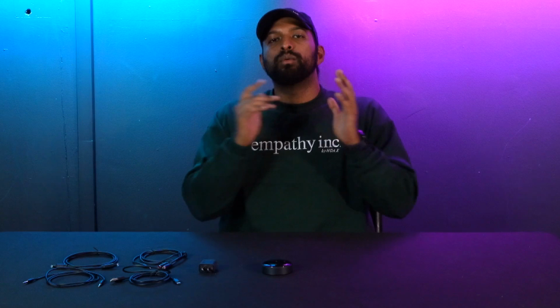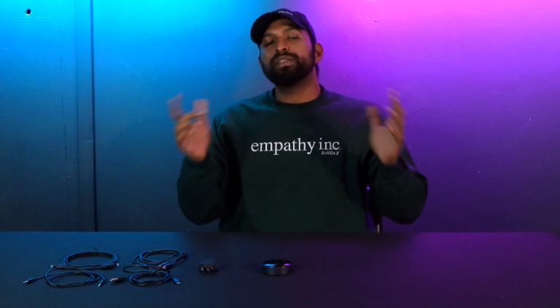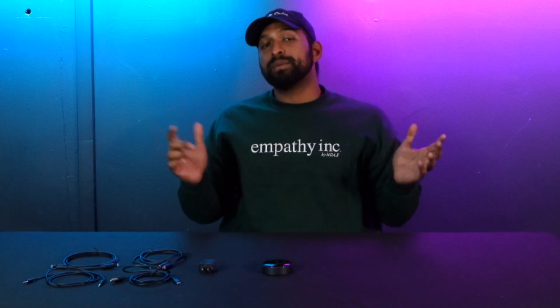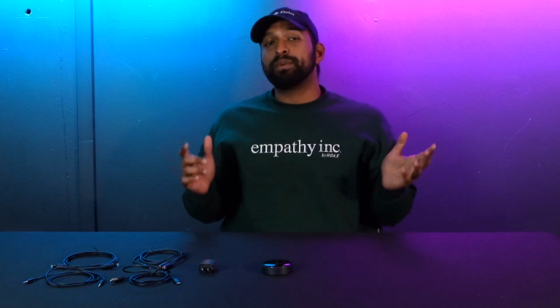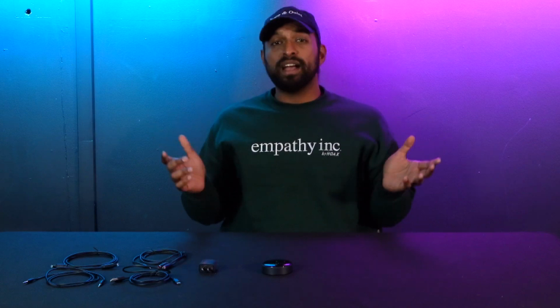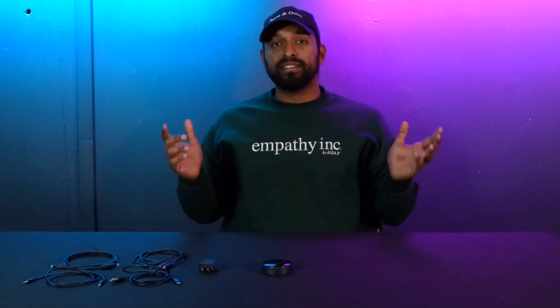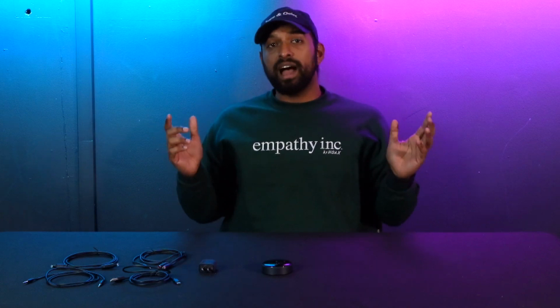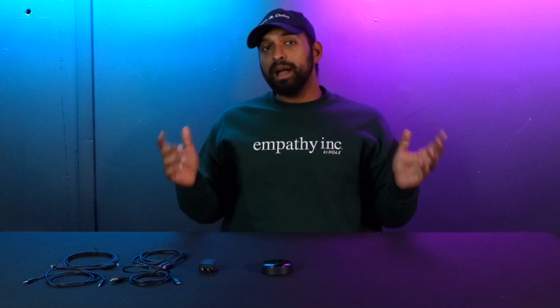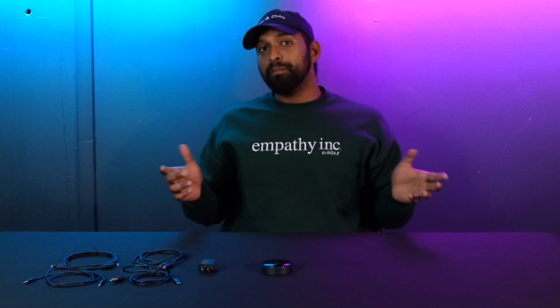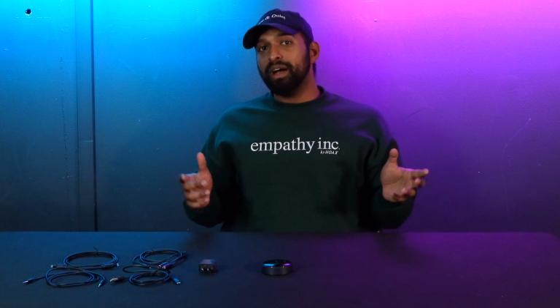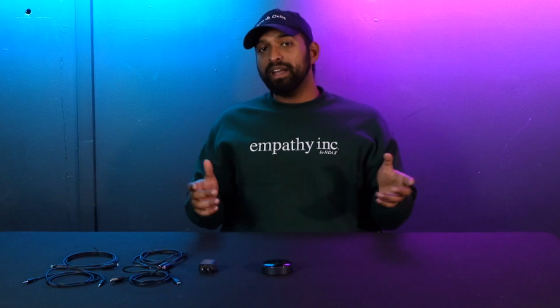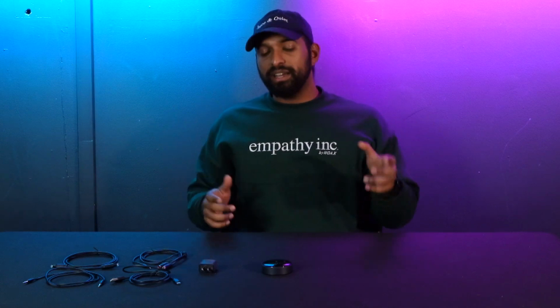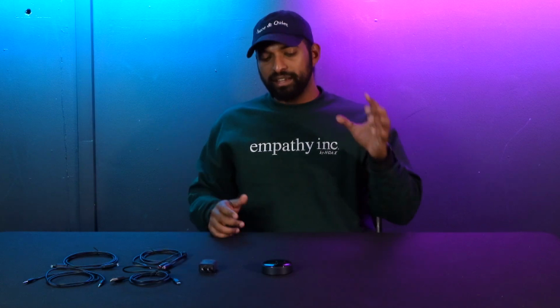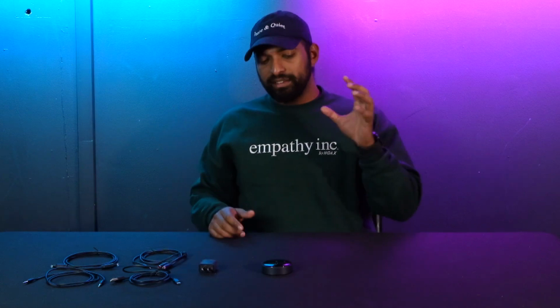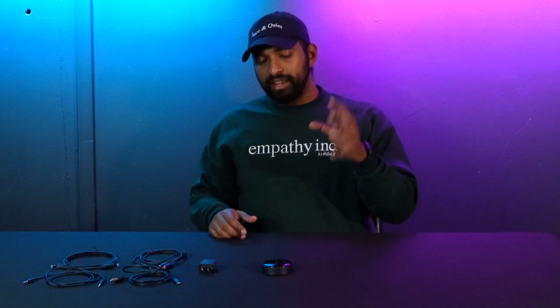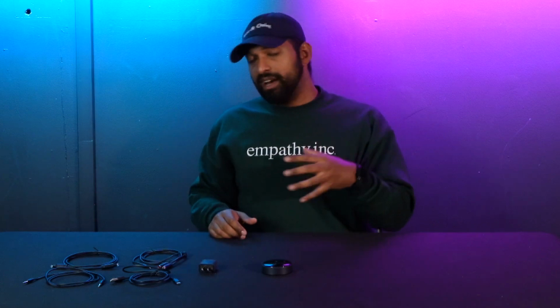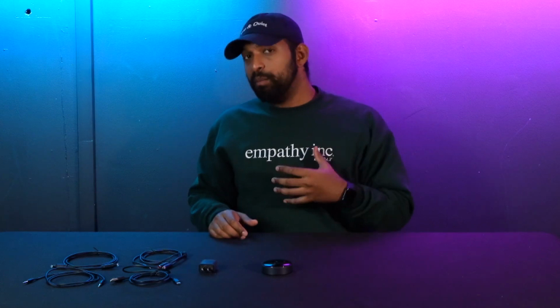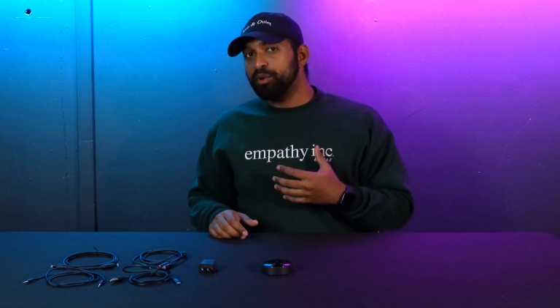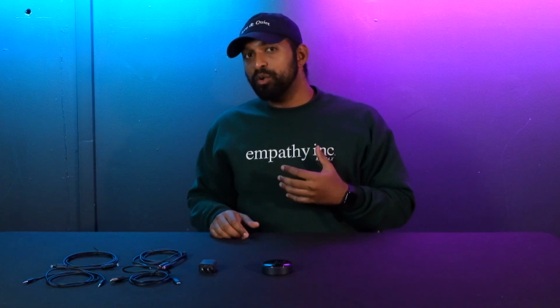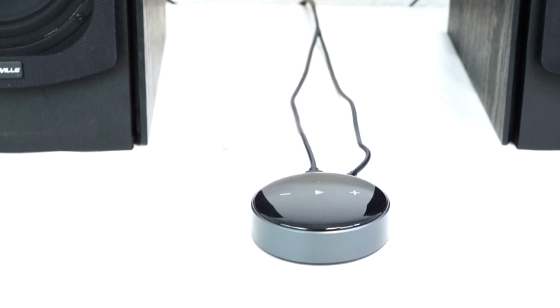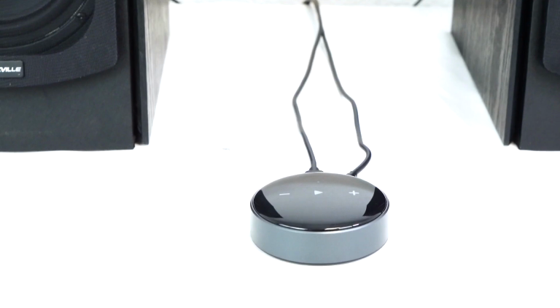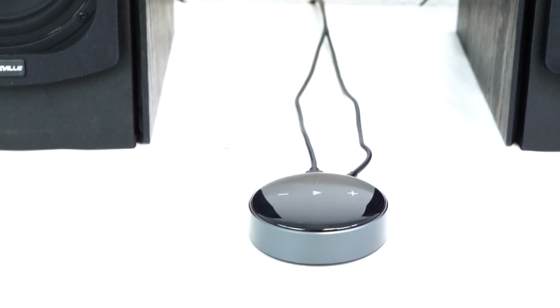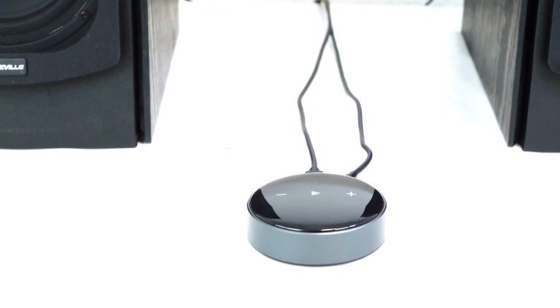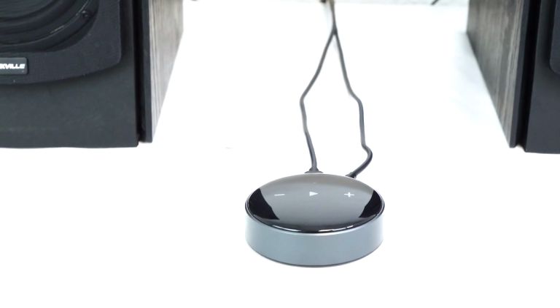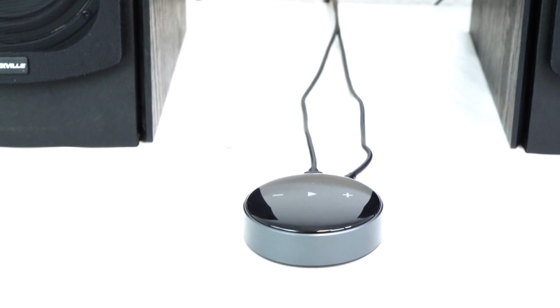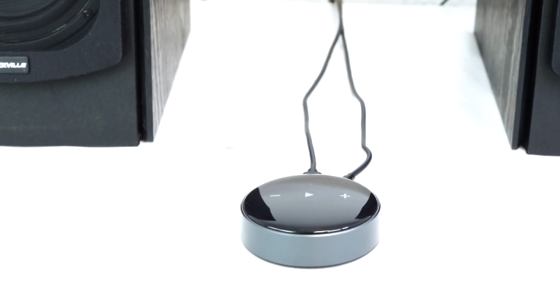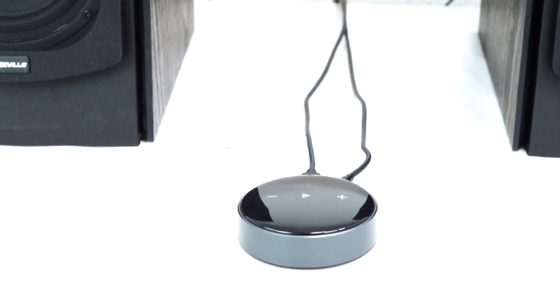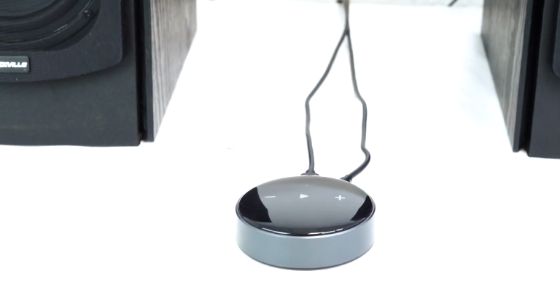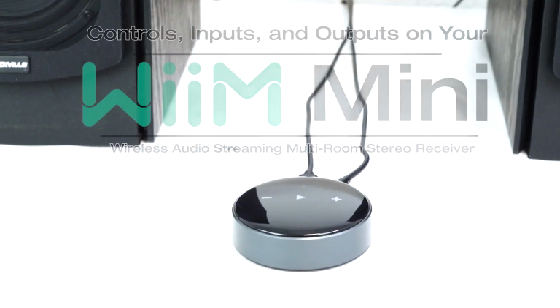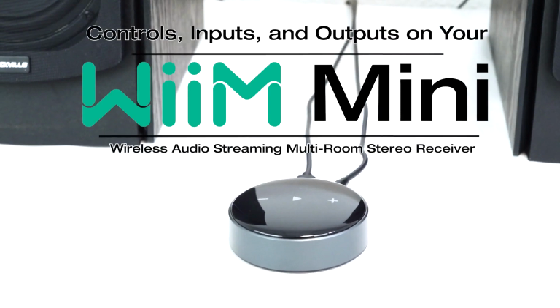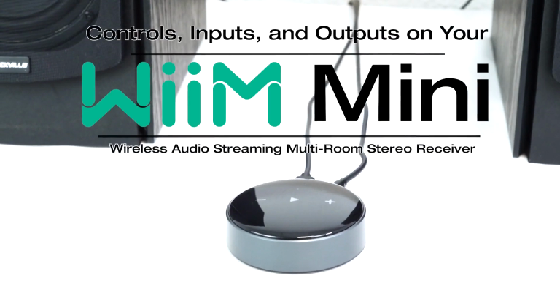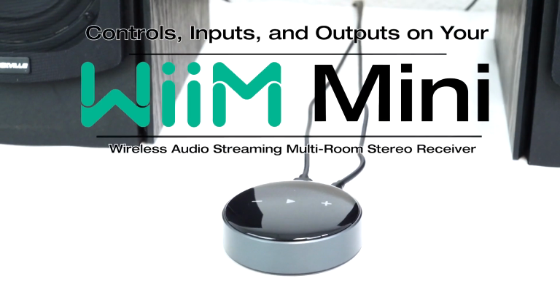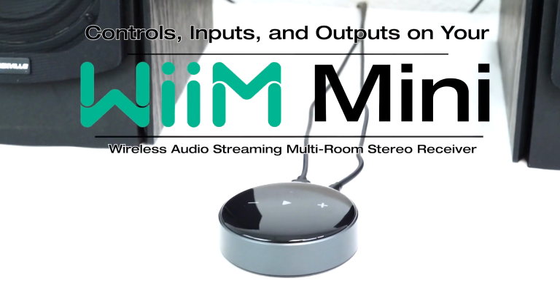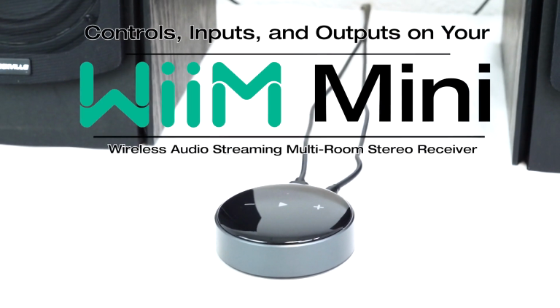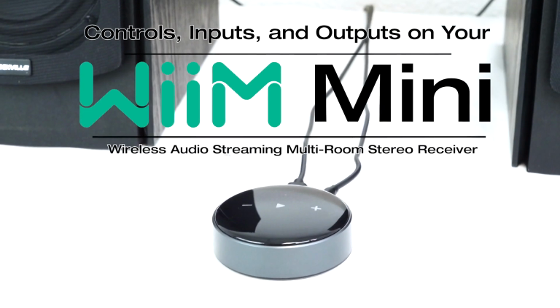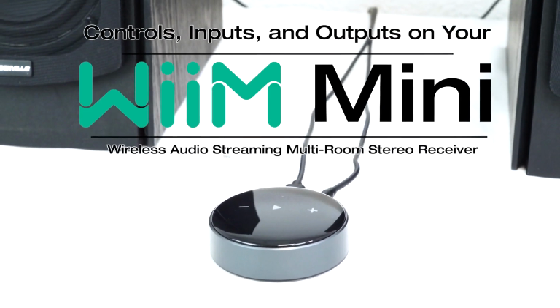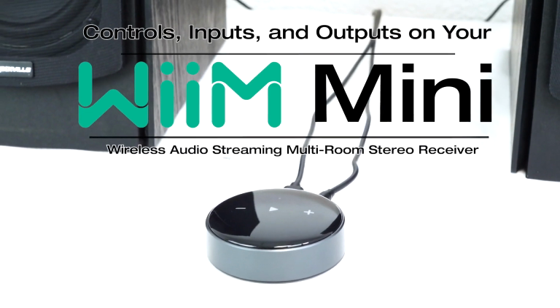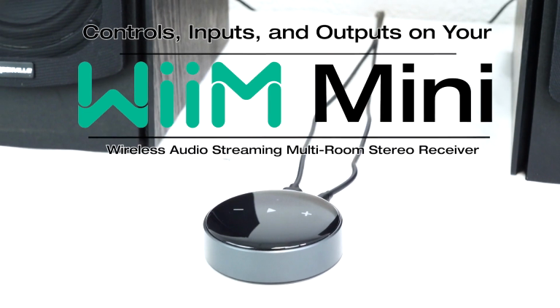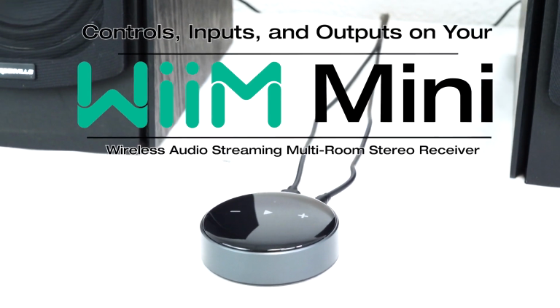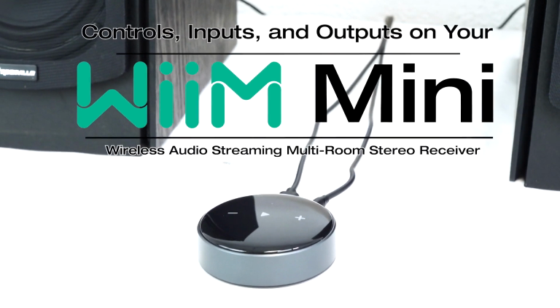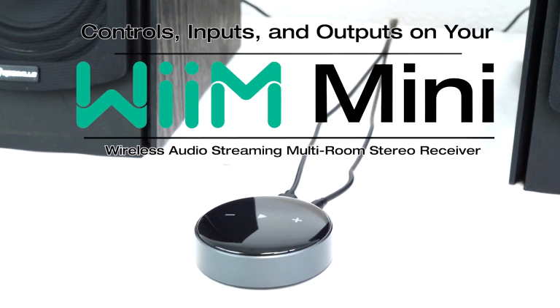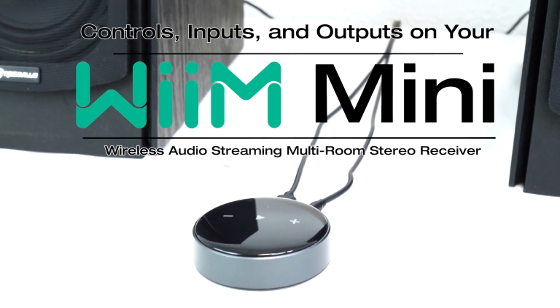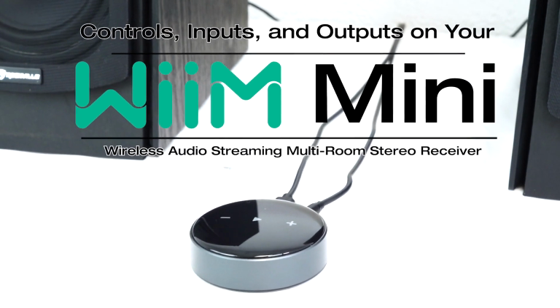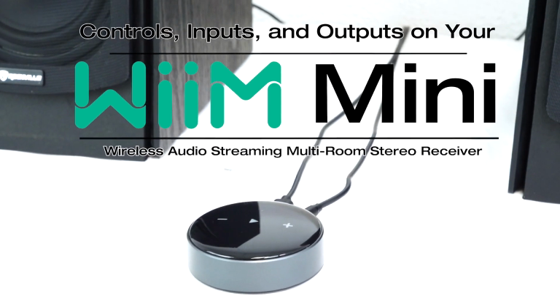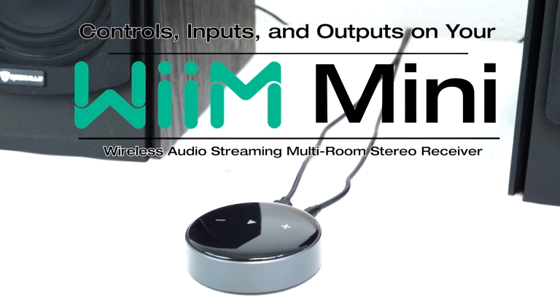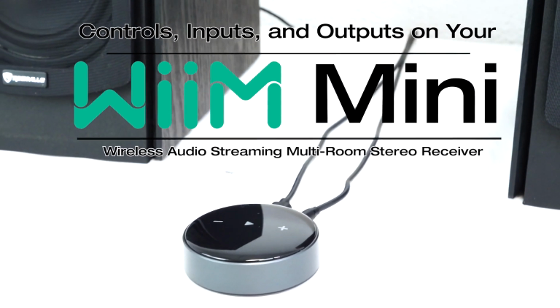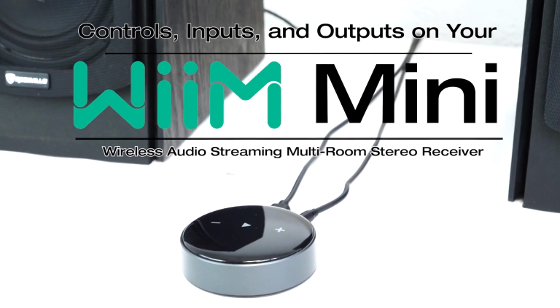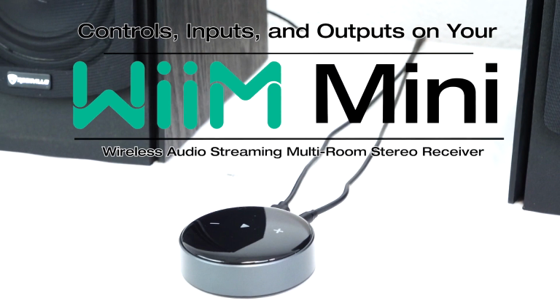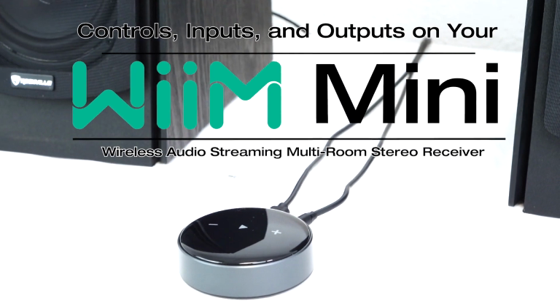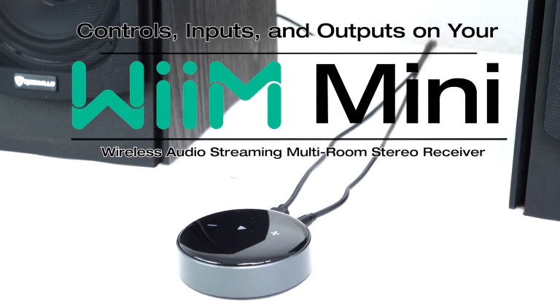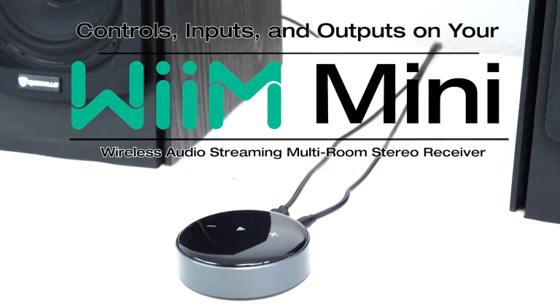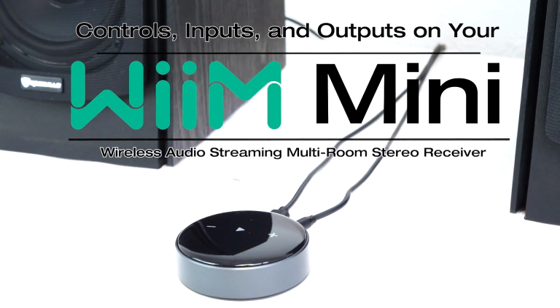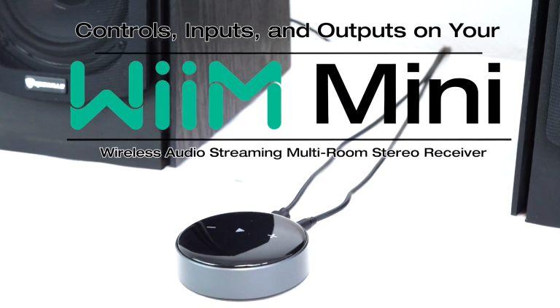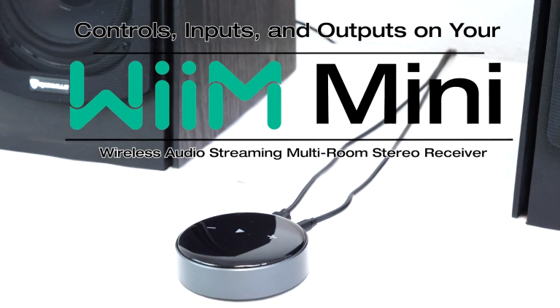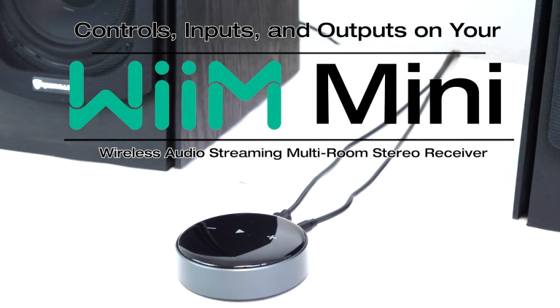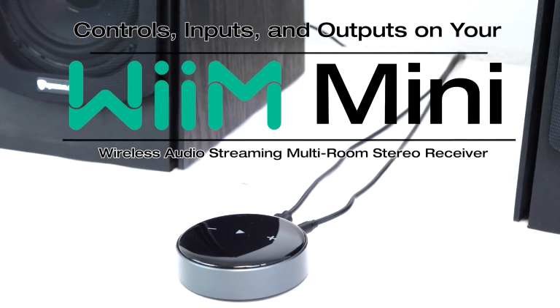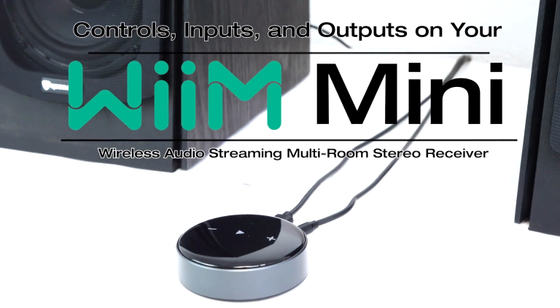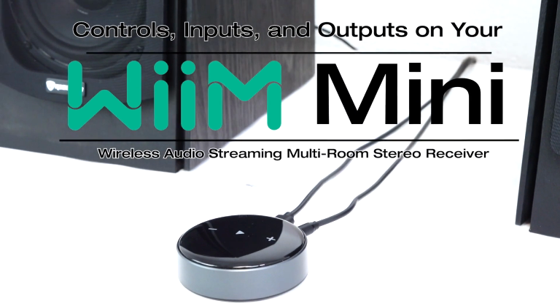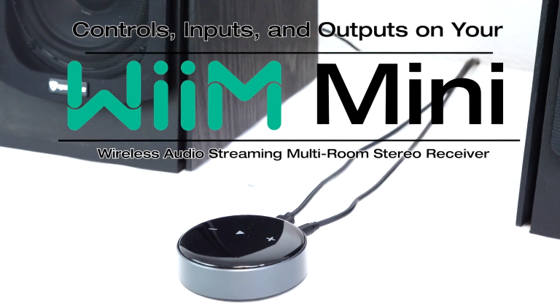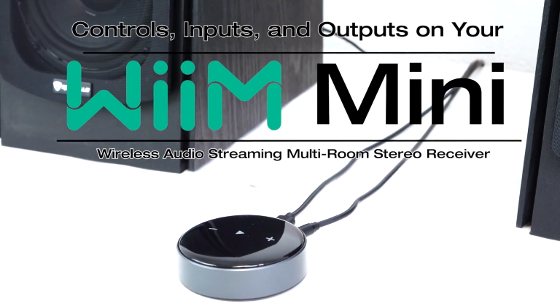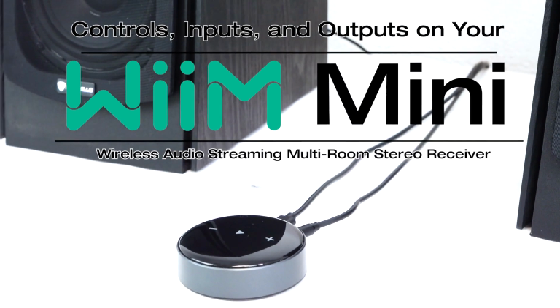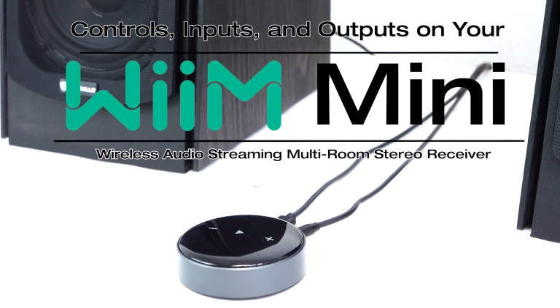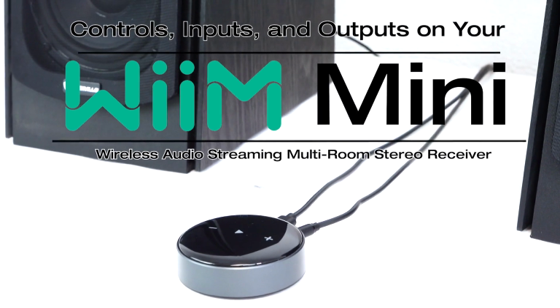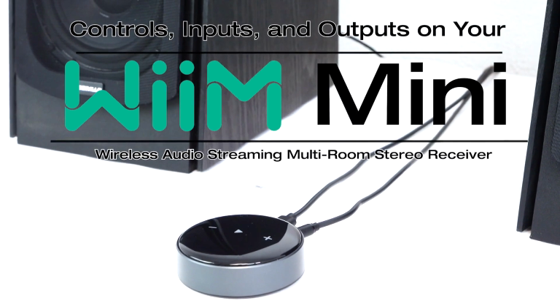What's up guys, I'm Mike and today I'm going to be showing you what the different controls, inputs, and outputs on the WIM Mini are.